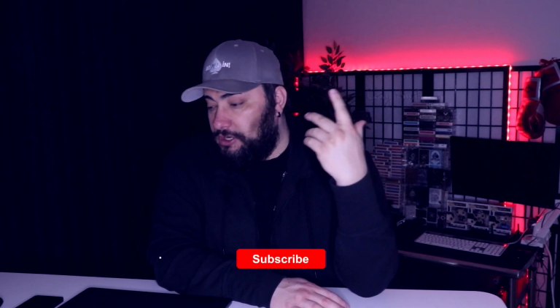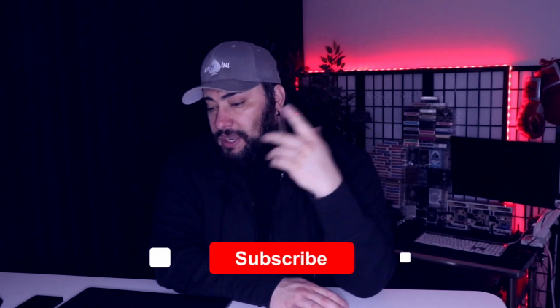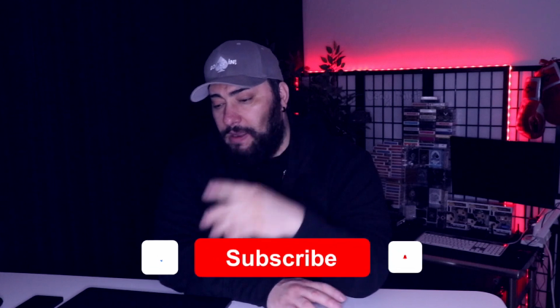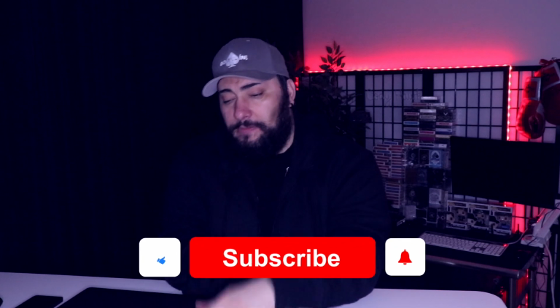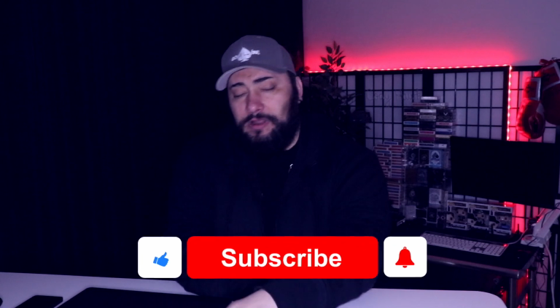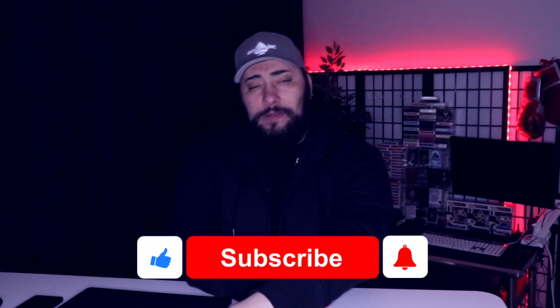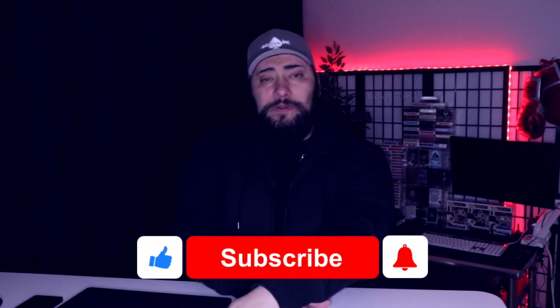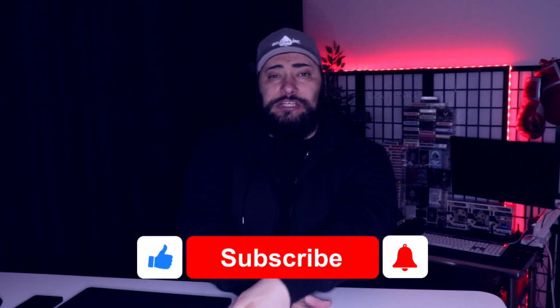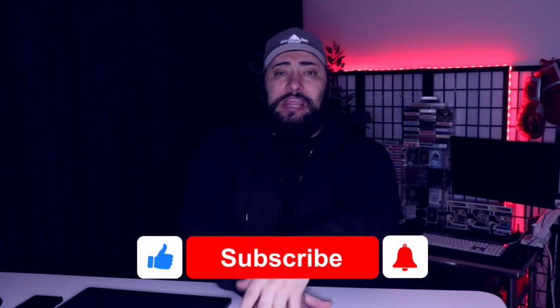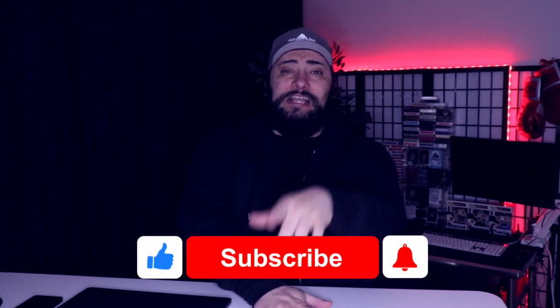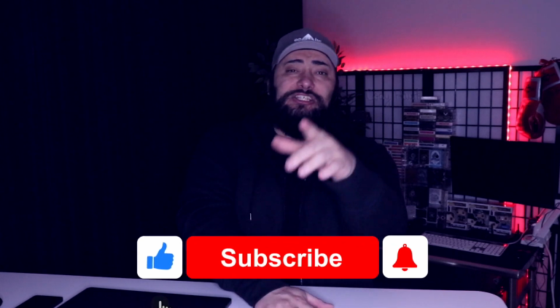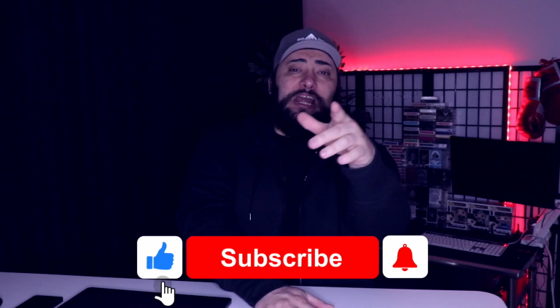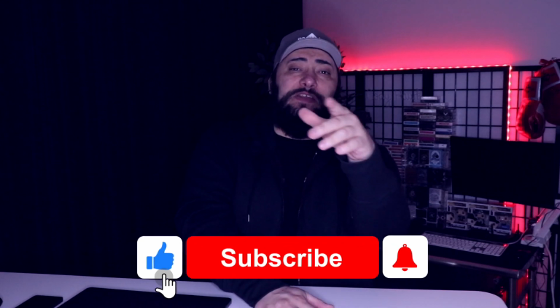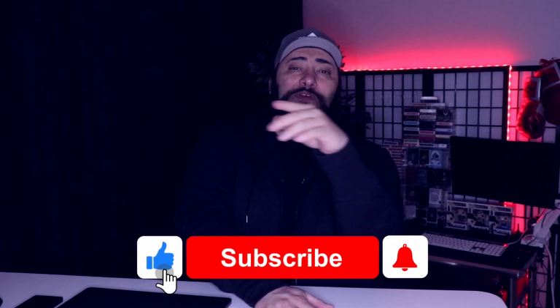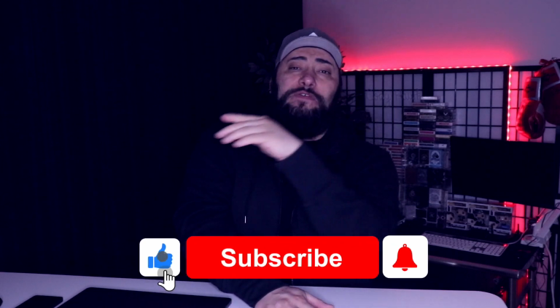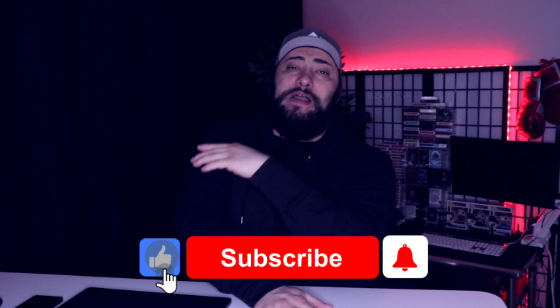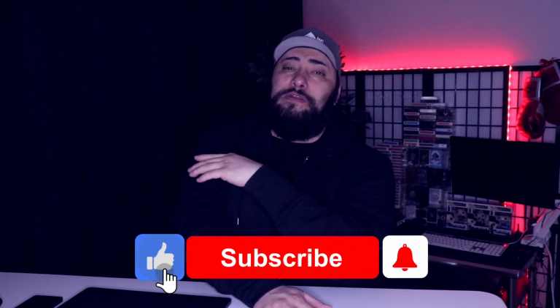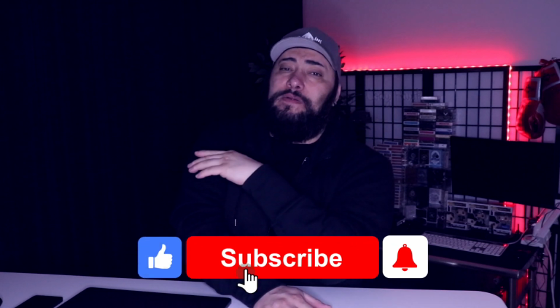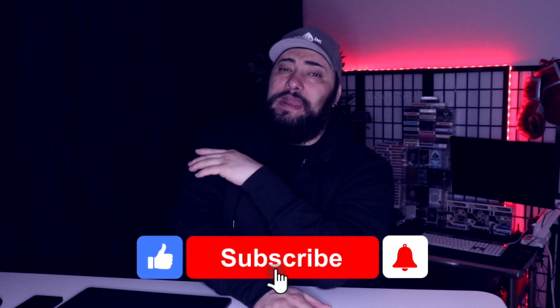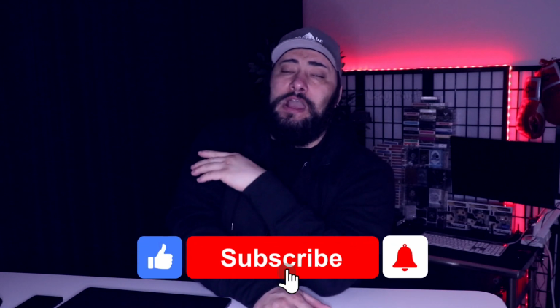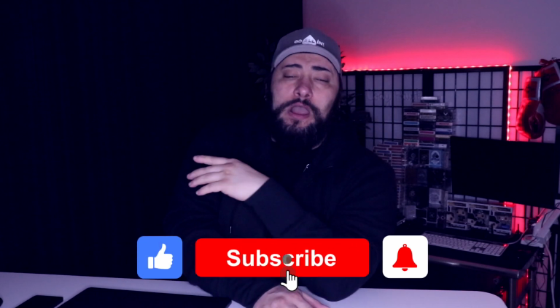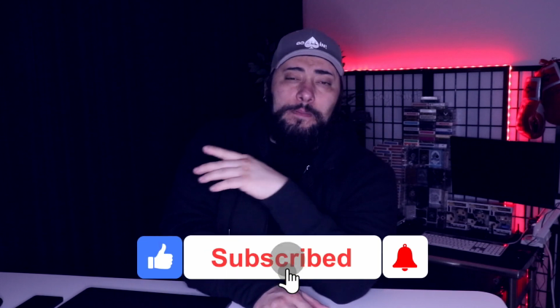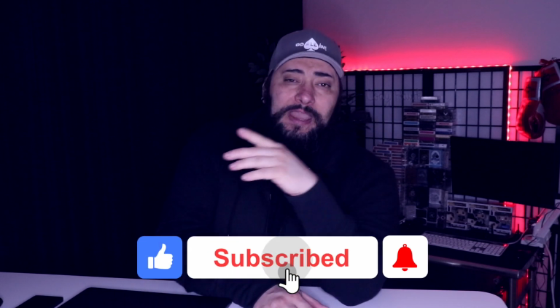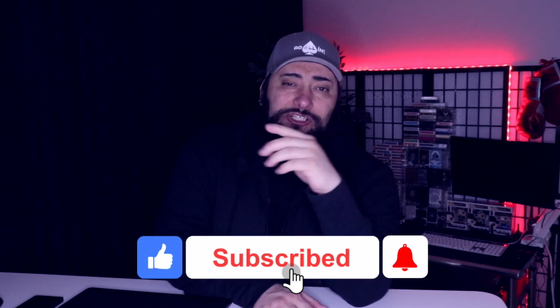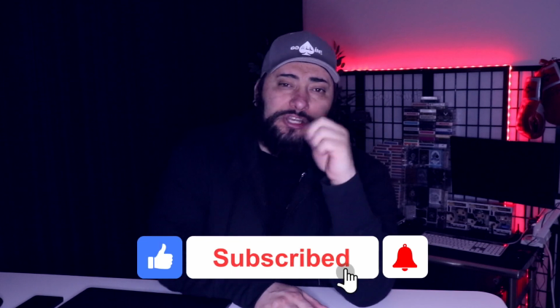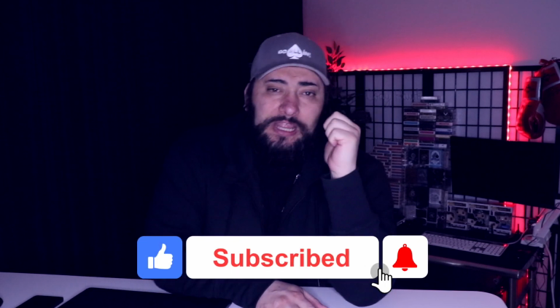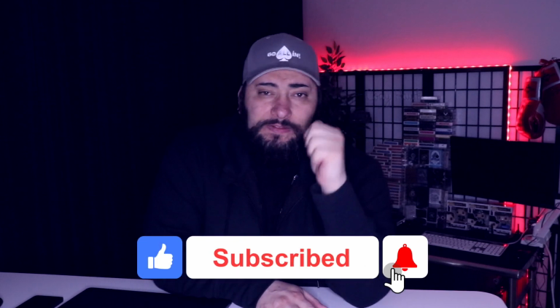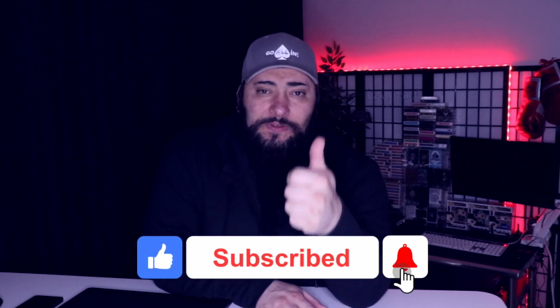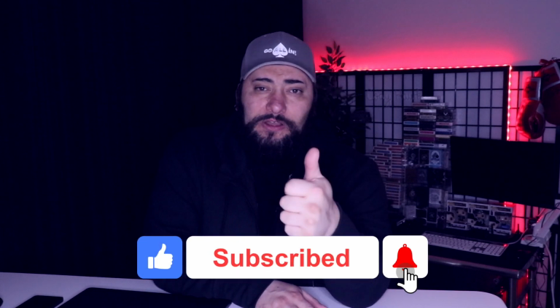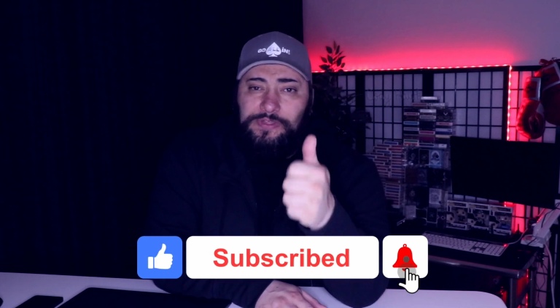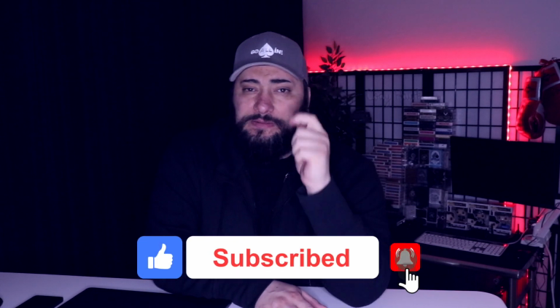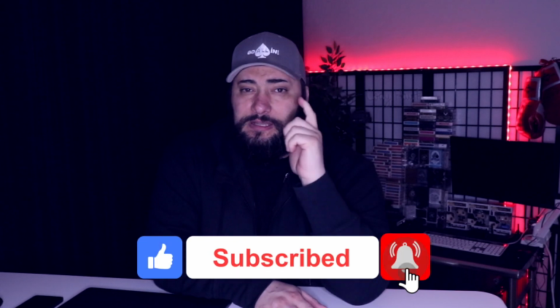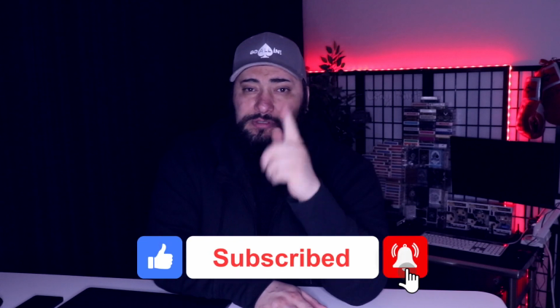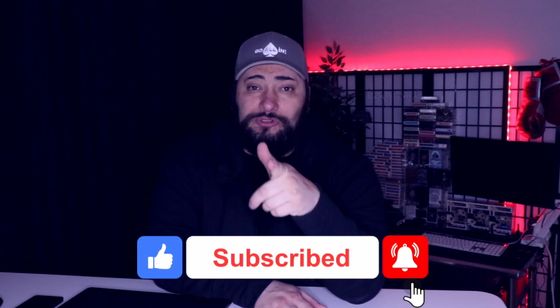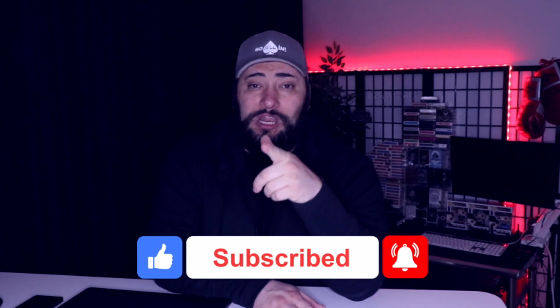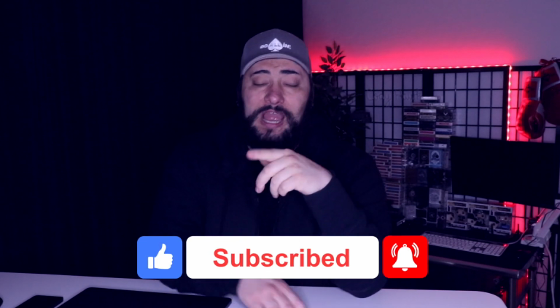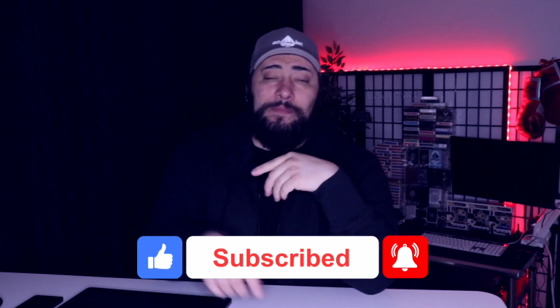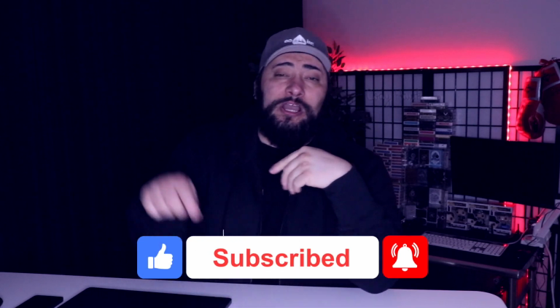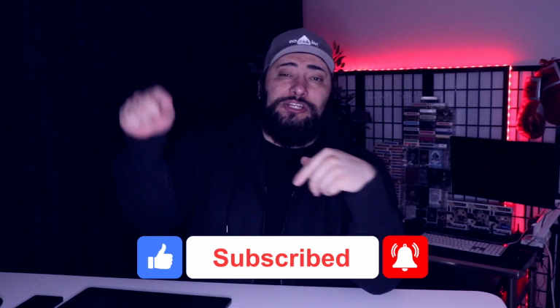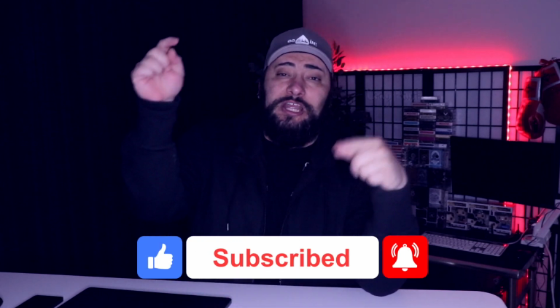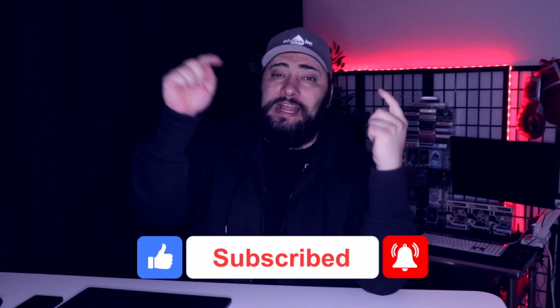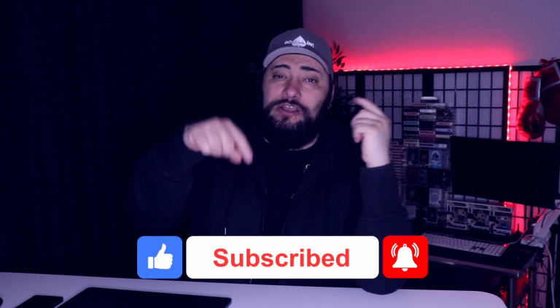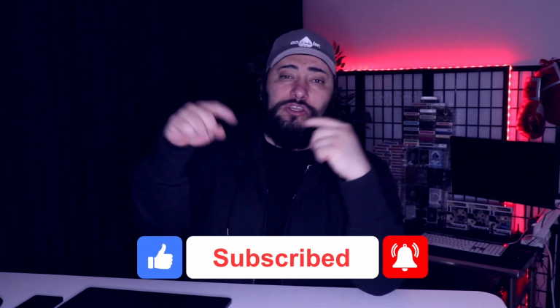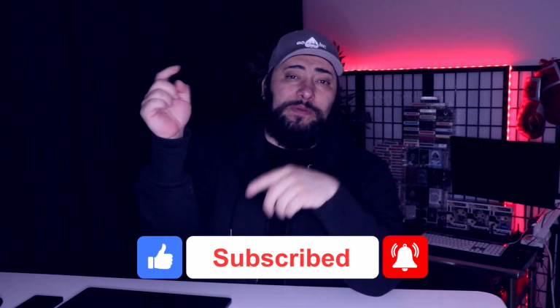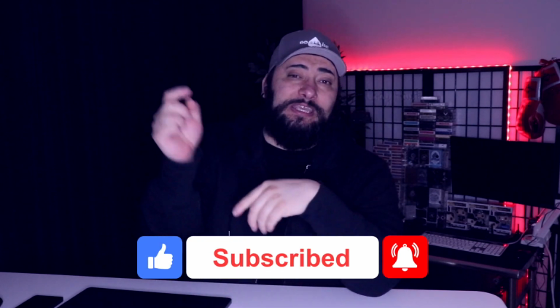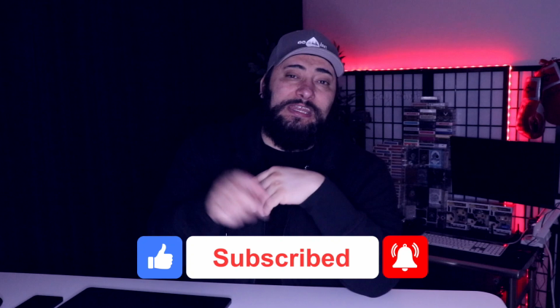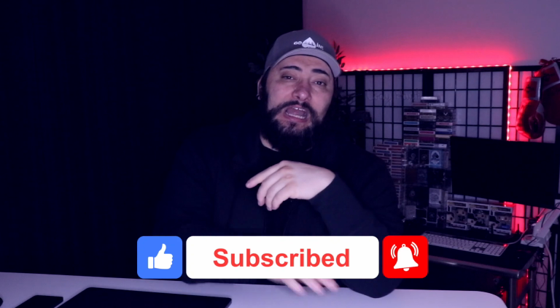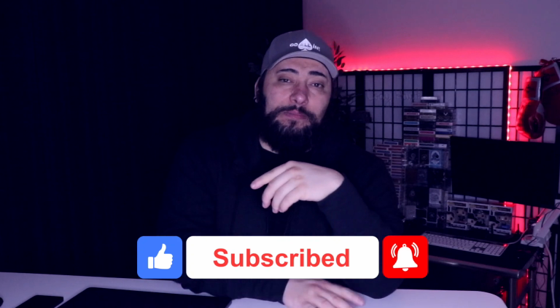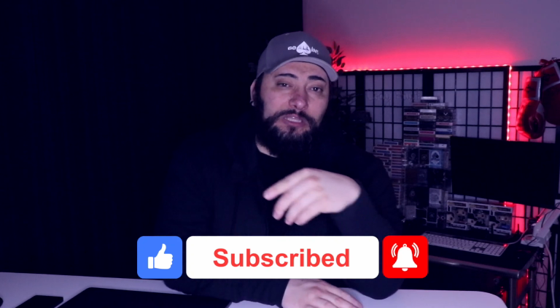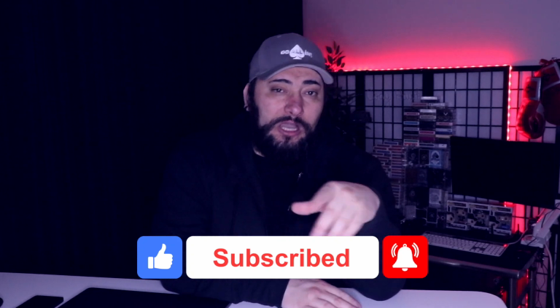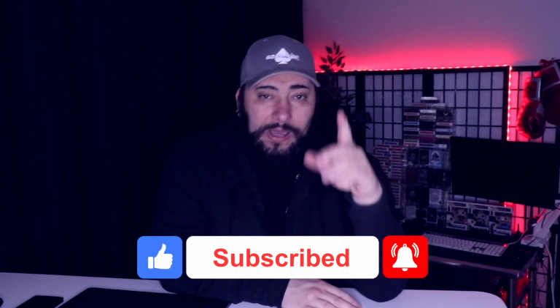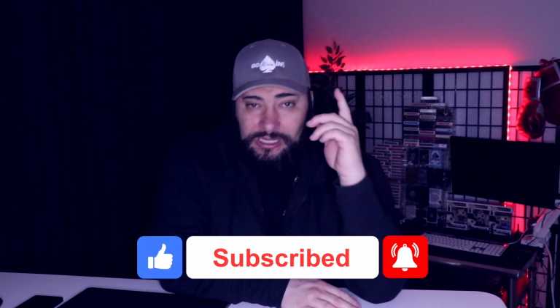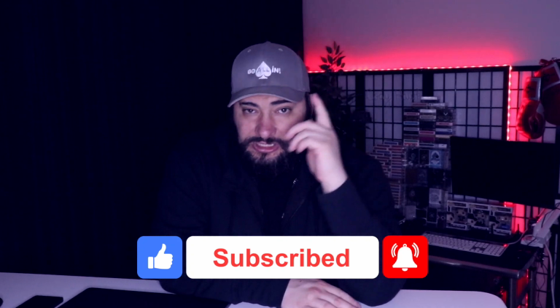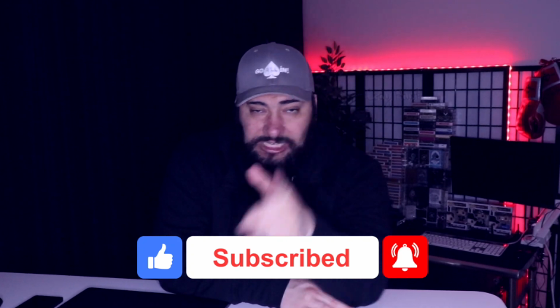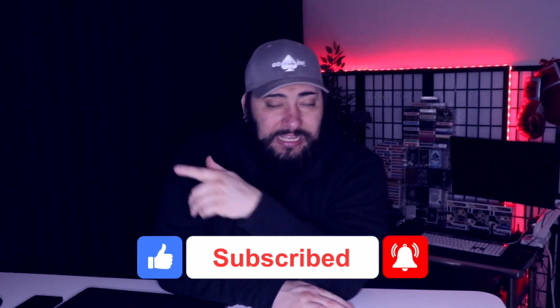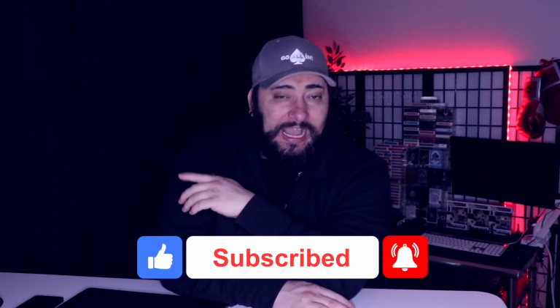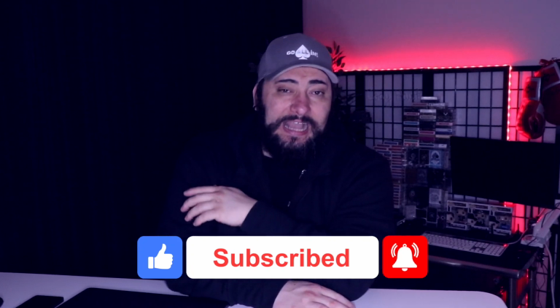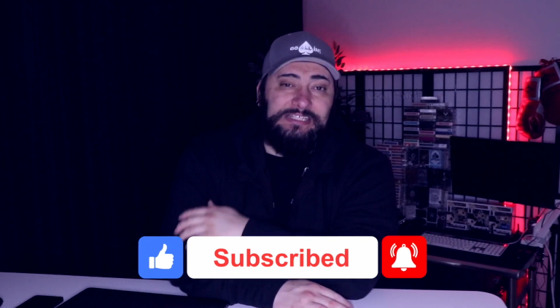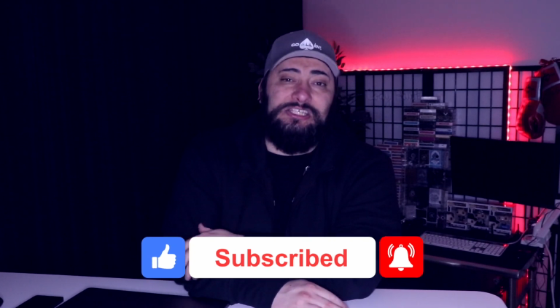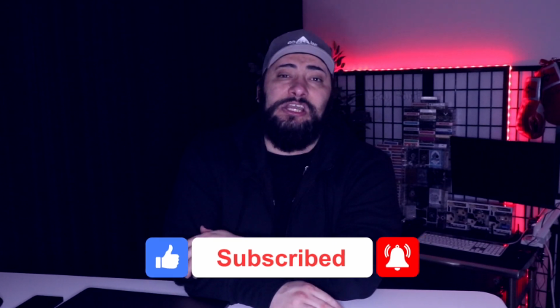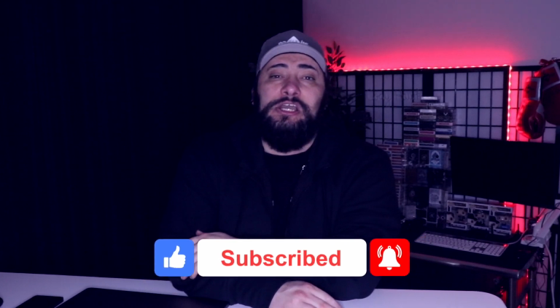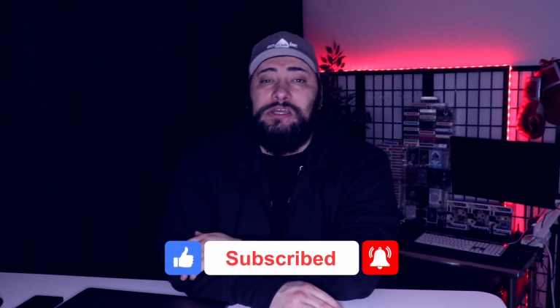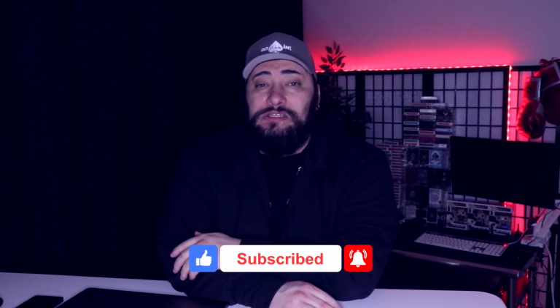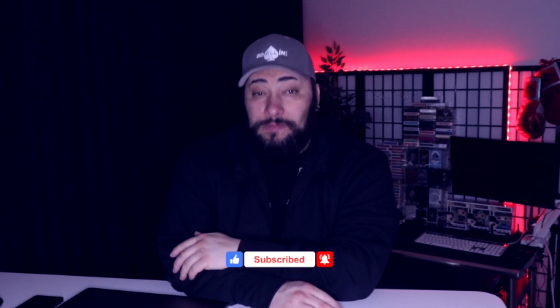Anyway, I really appreciate you guys checking out this video. Make sure you give it a thumbs up, subscribe, check out YubiKey down below, and I'll see you guys tomorrow.